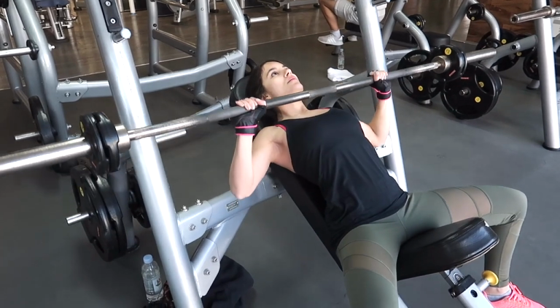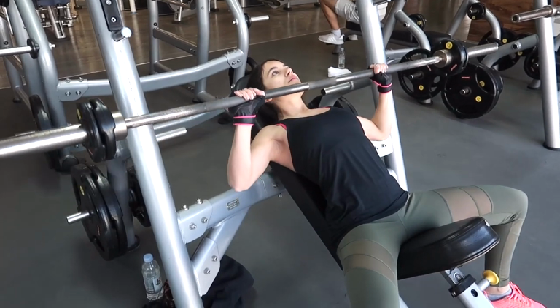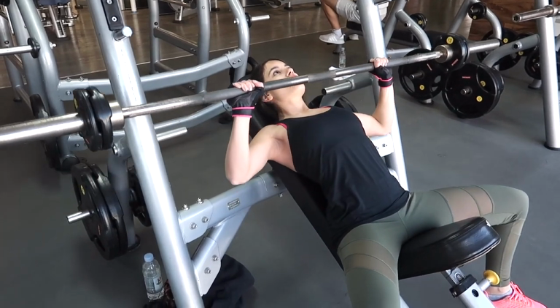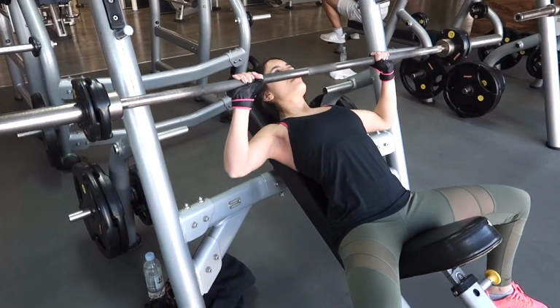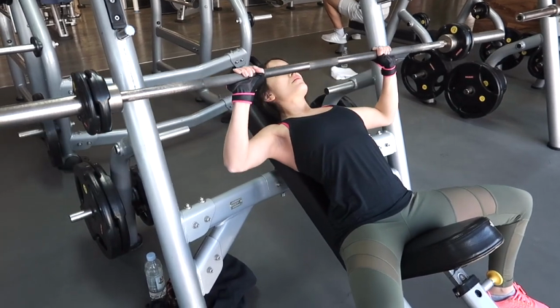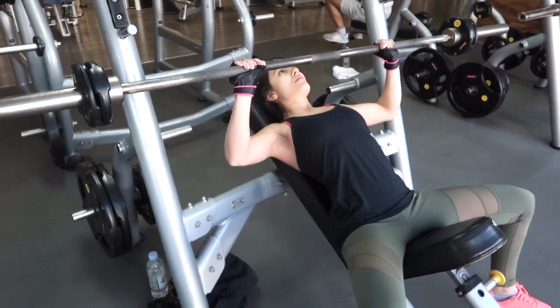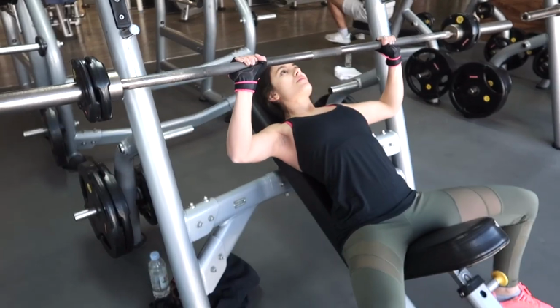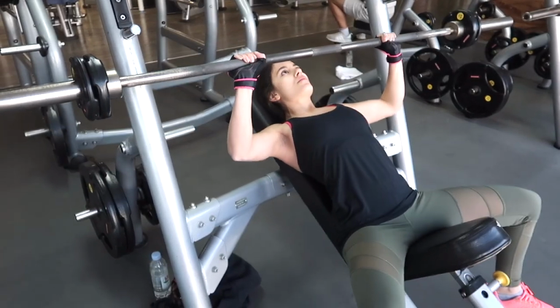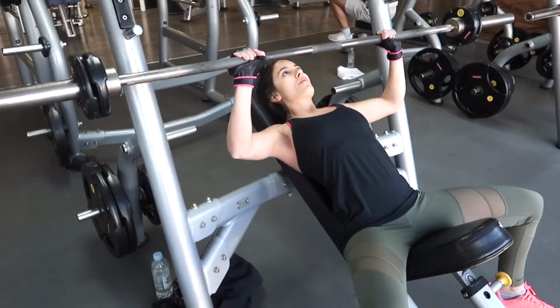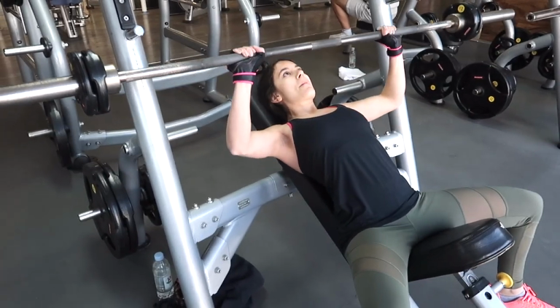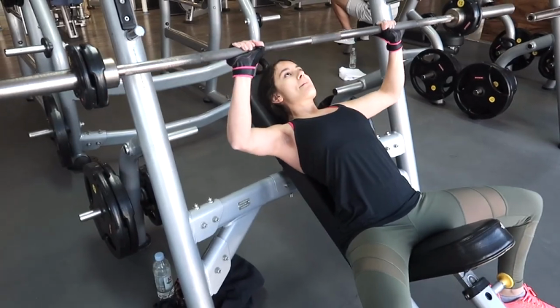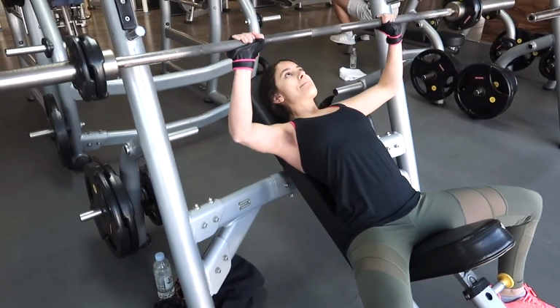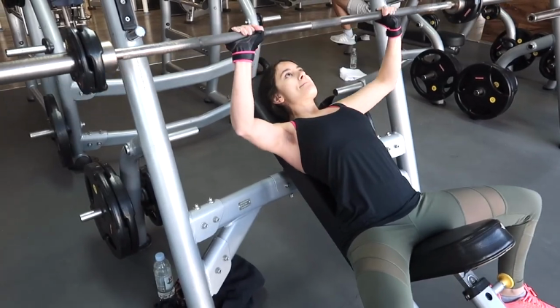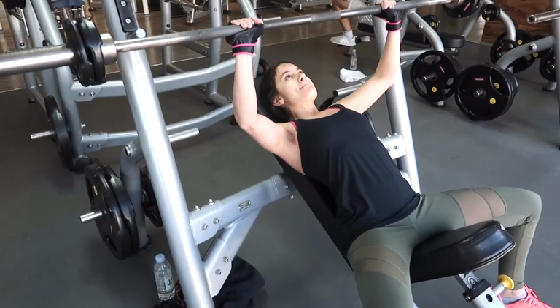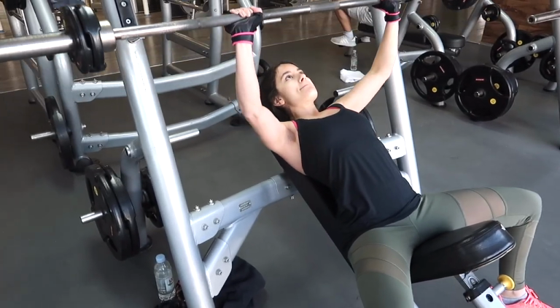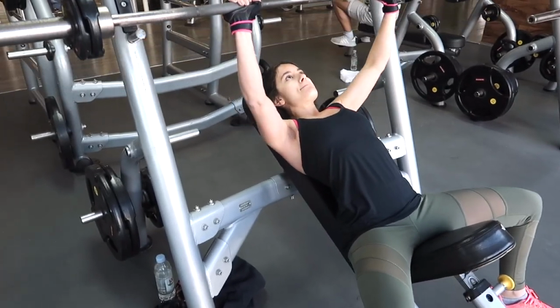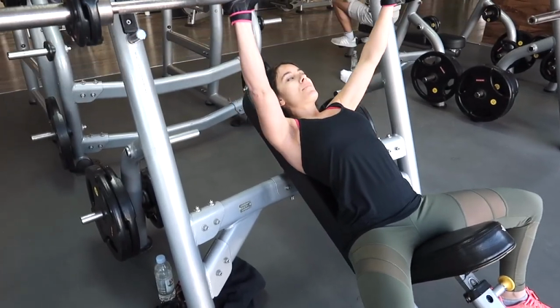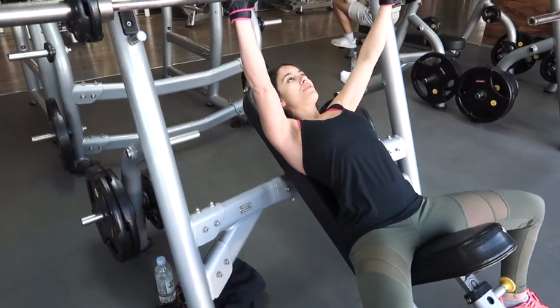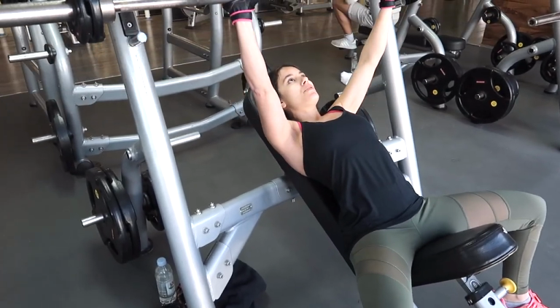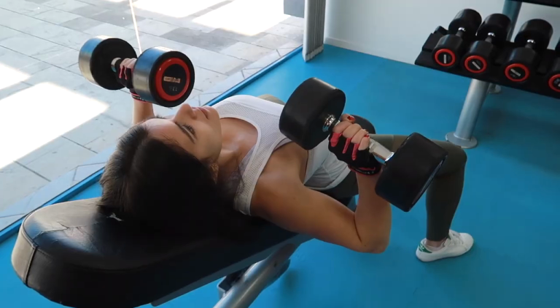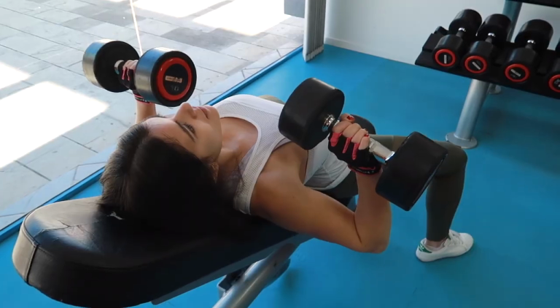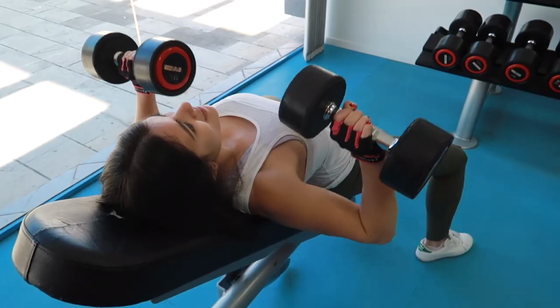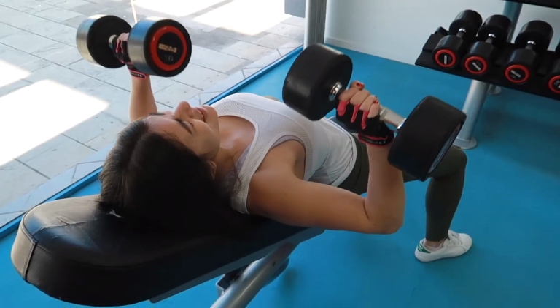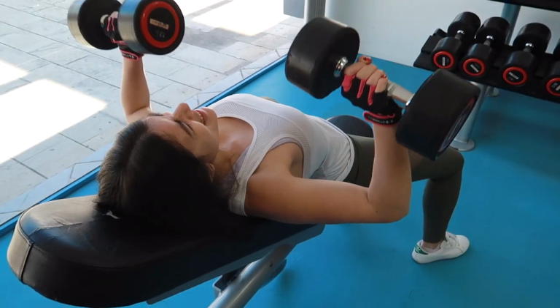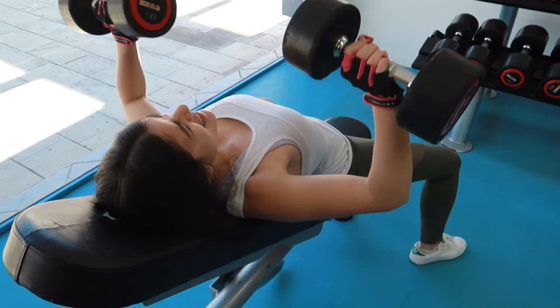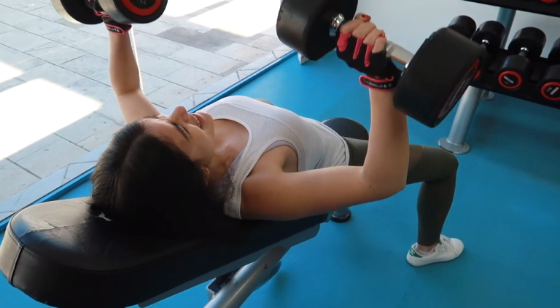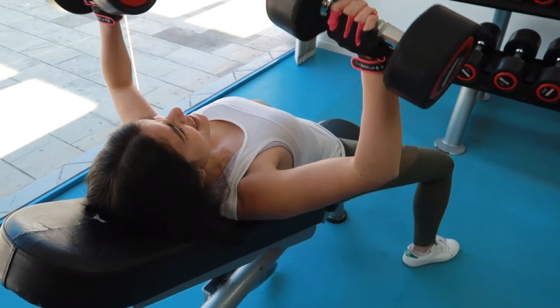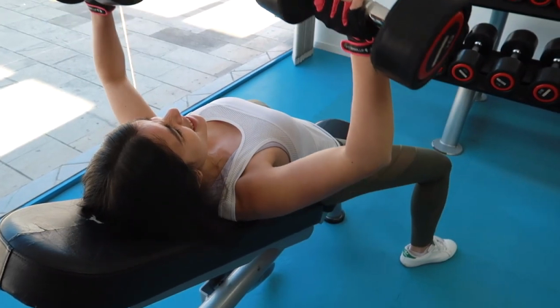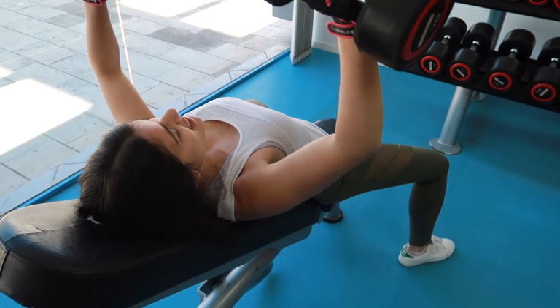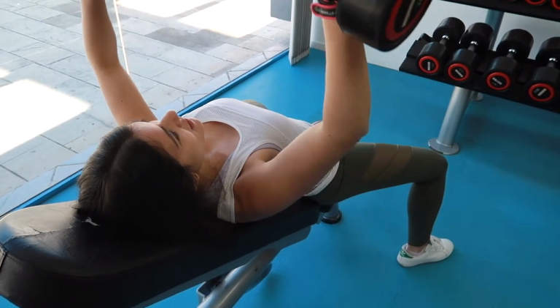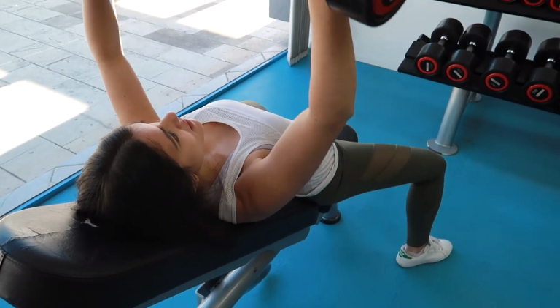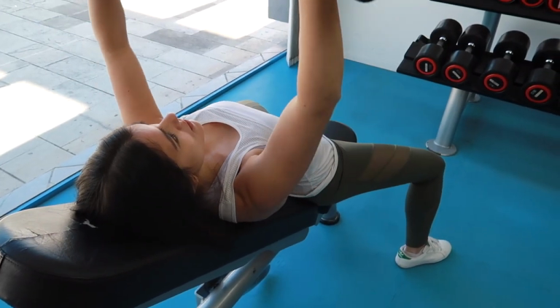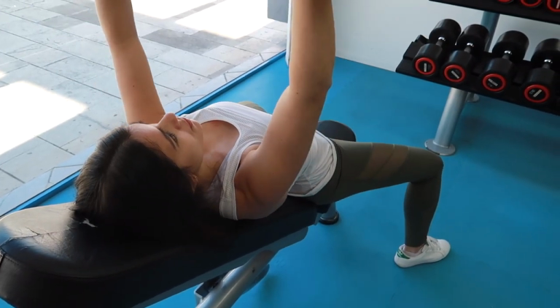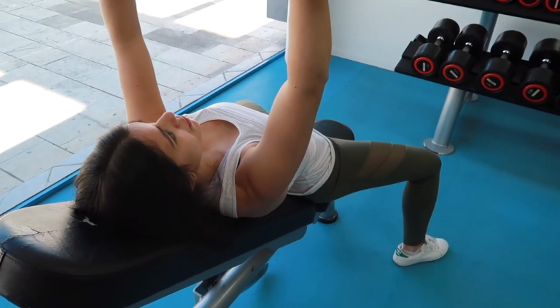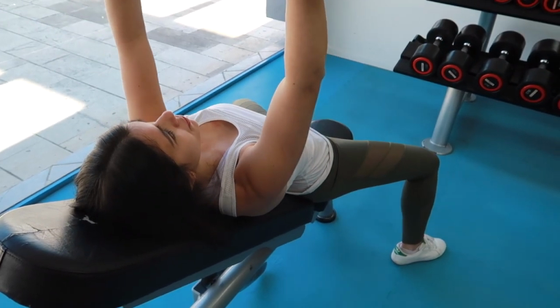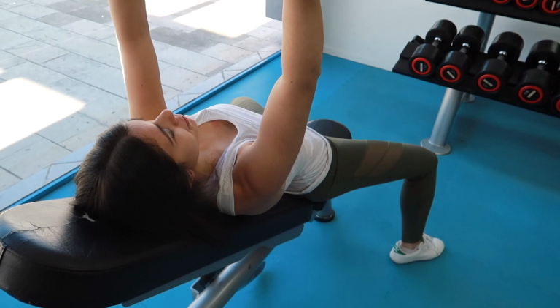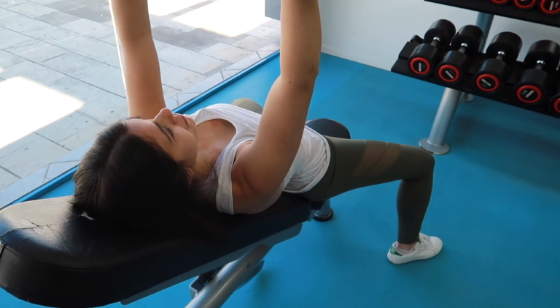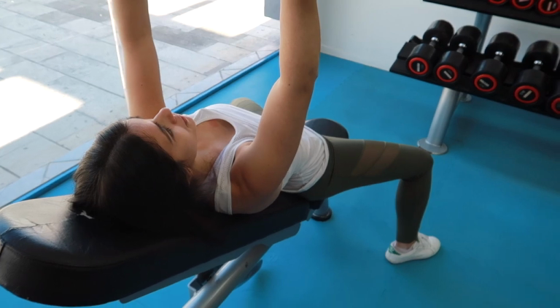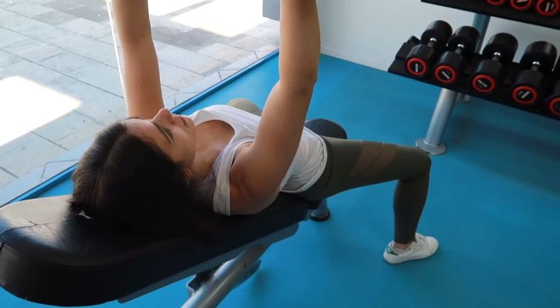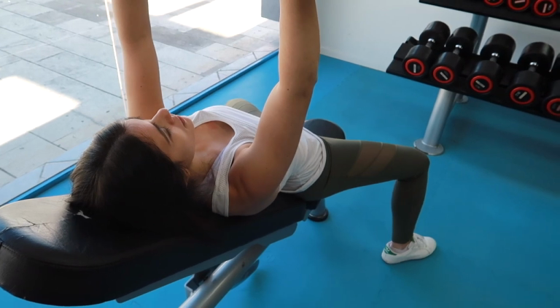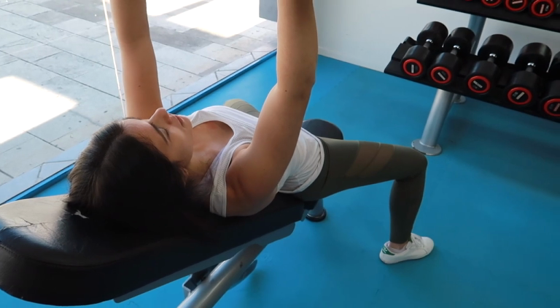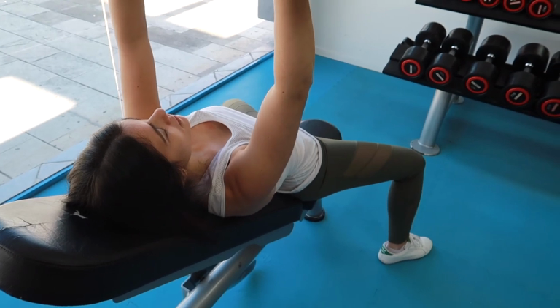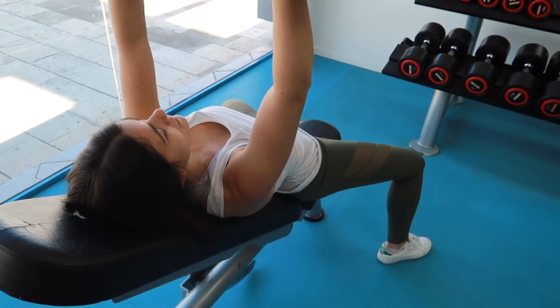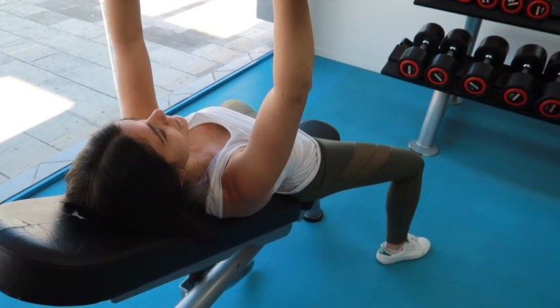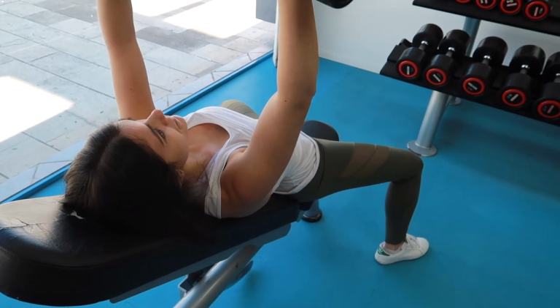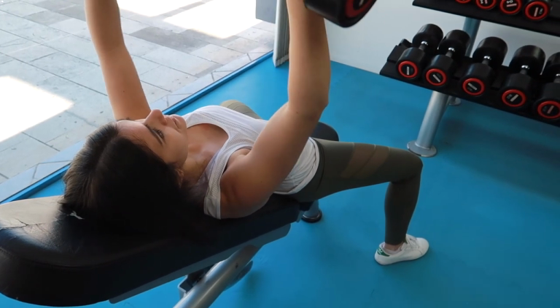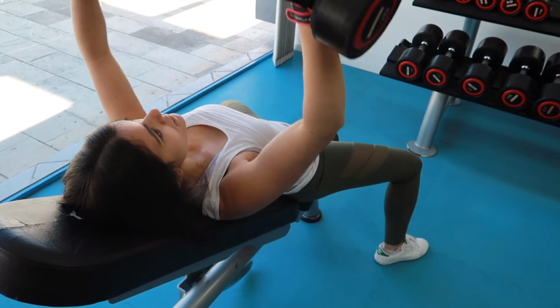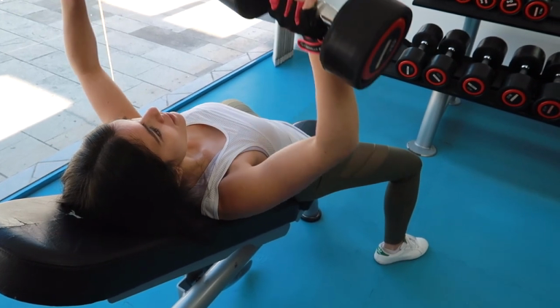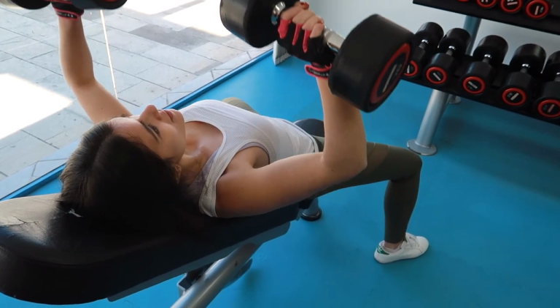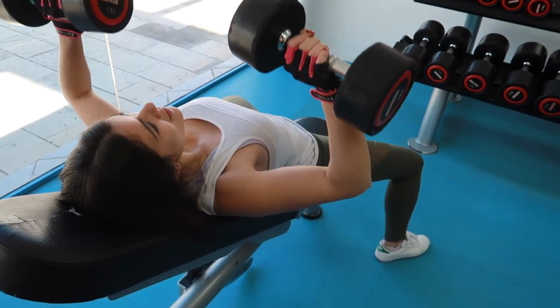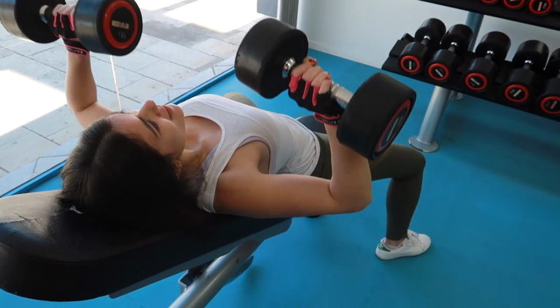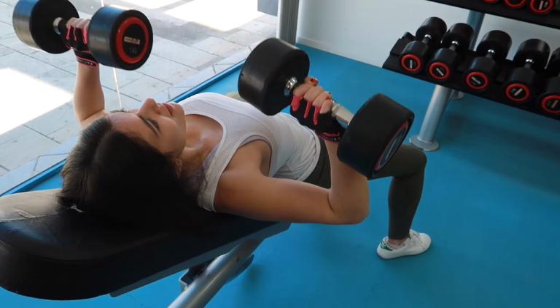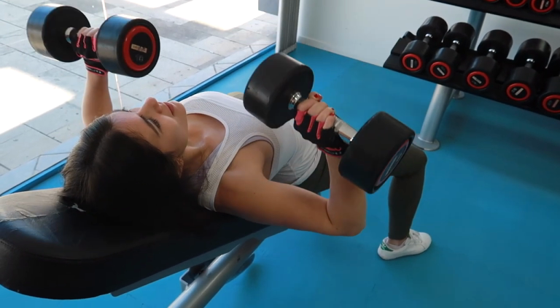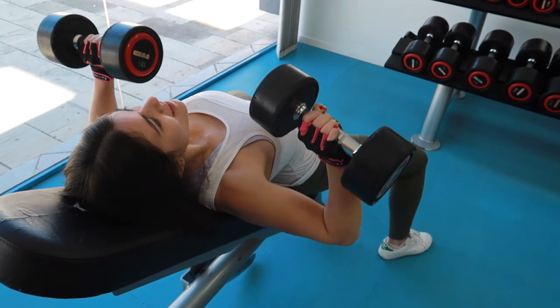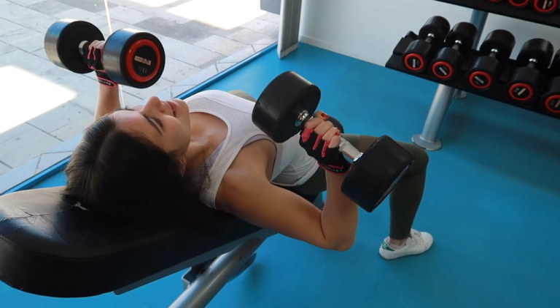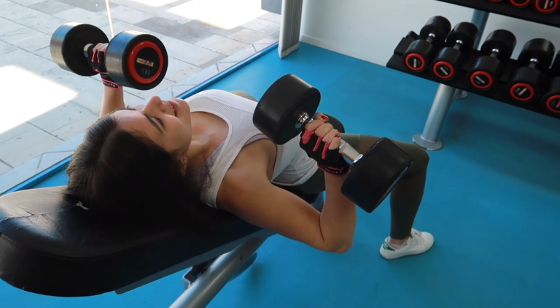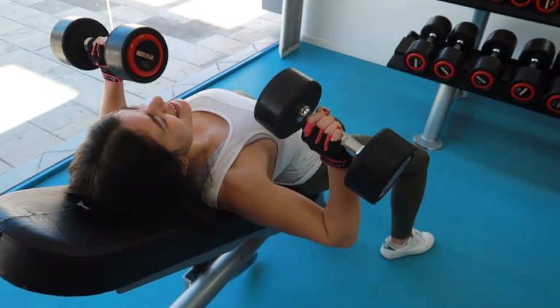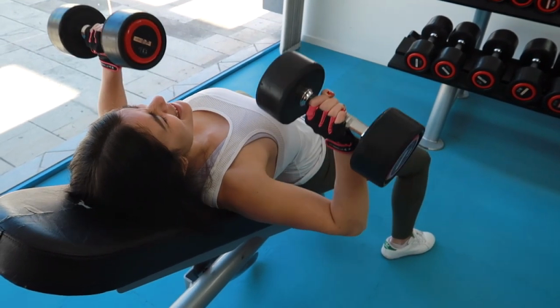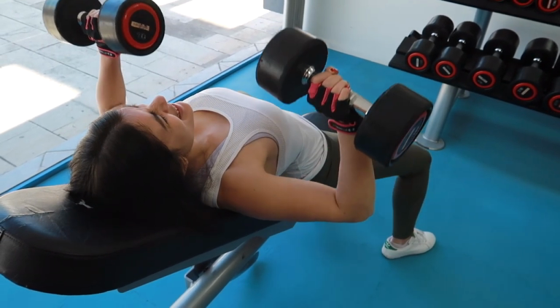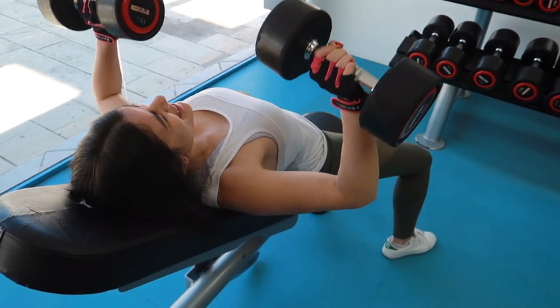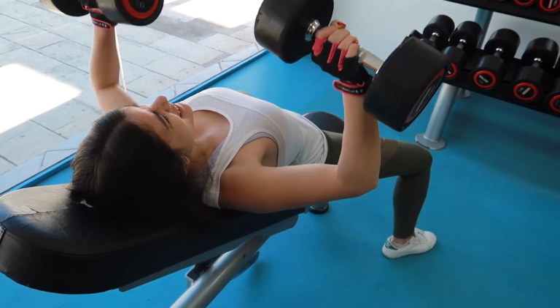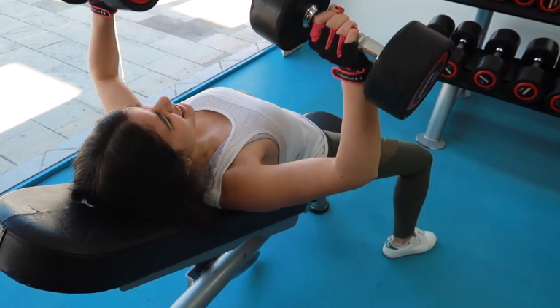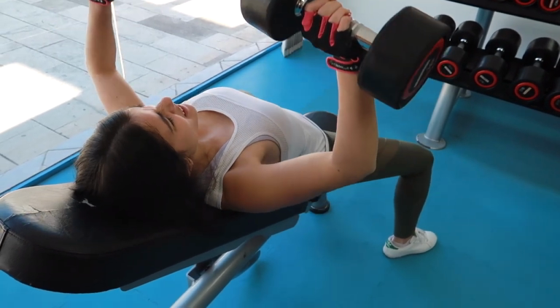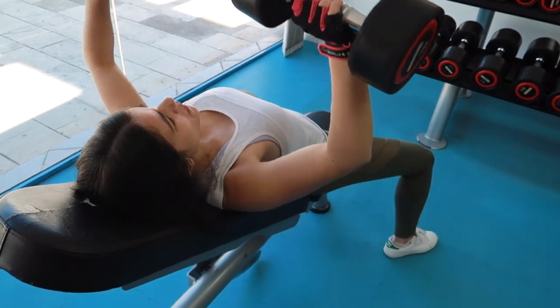Your shoulders and triceps are also trained as secondary muscles. Let's take a closer look at how to perform the incline bench press with good form.